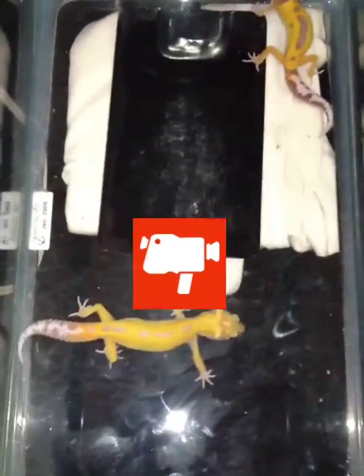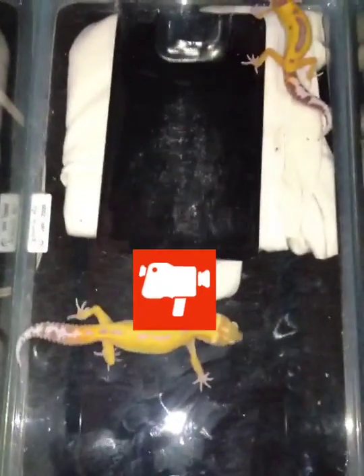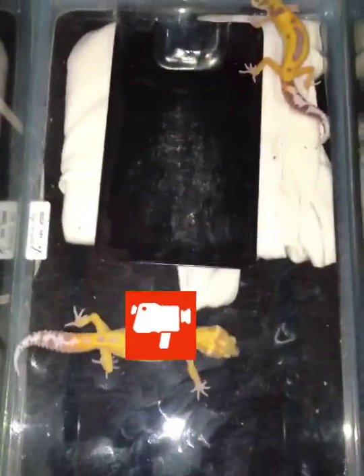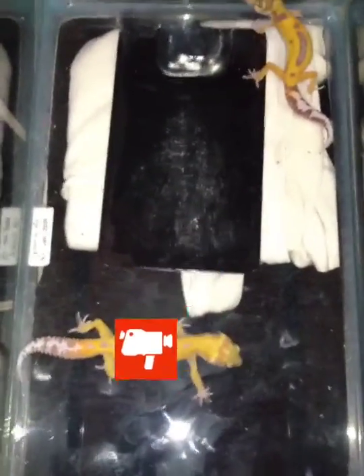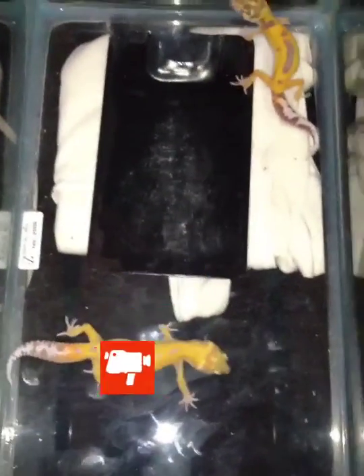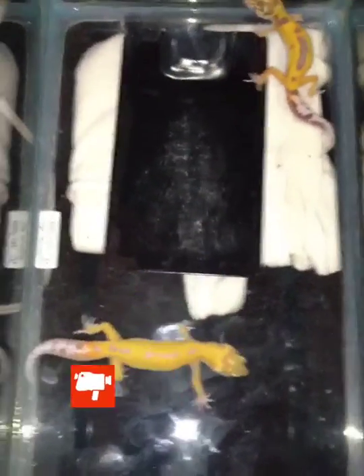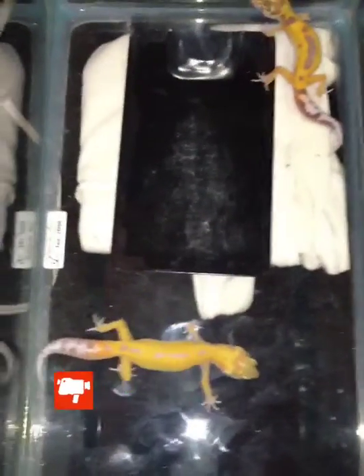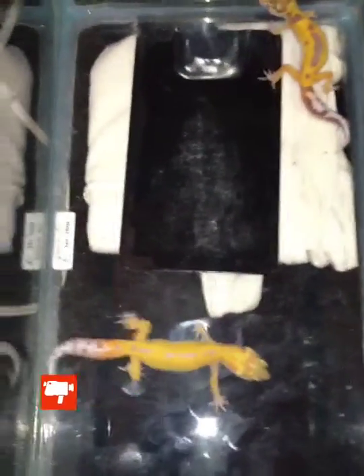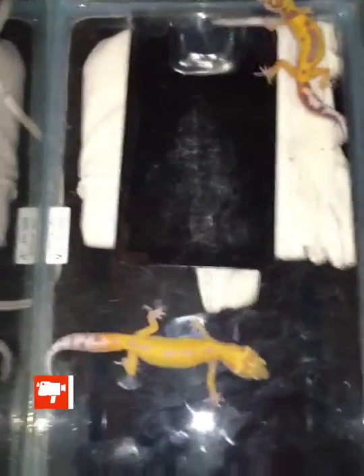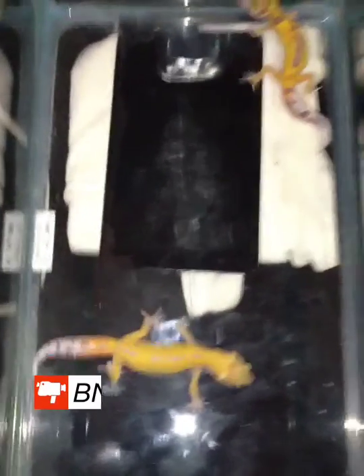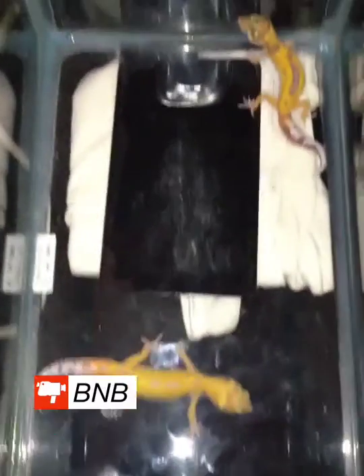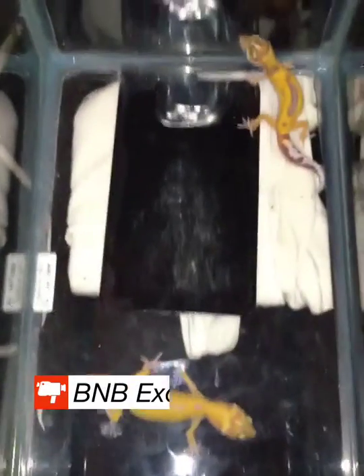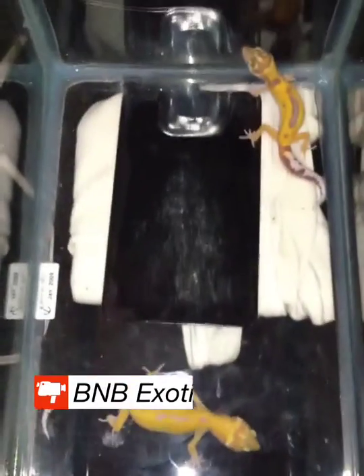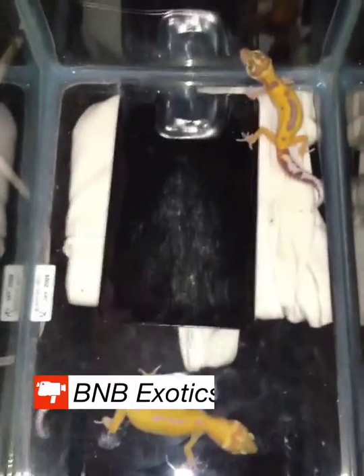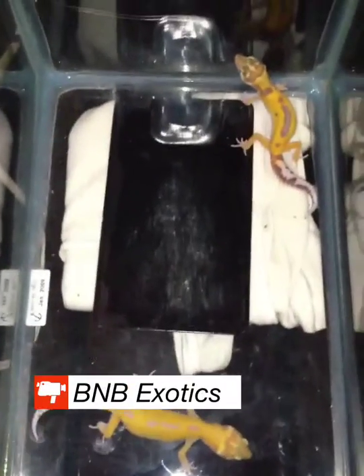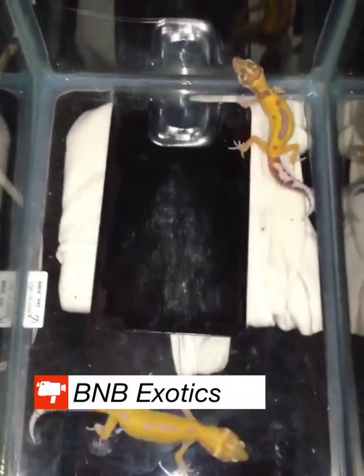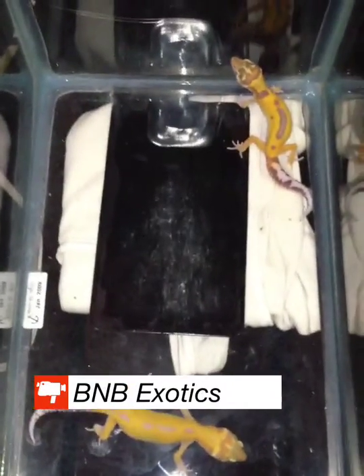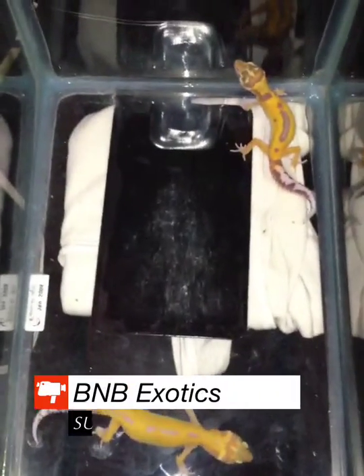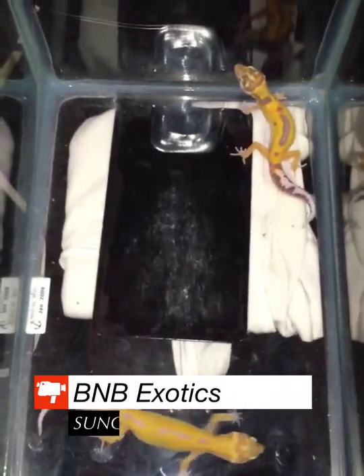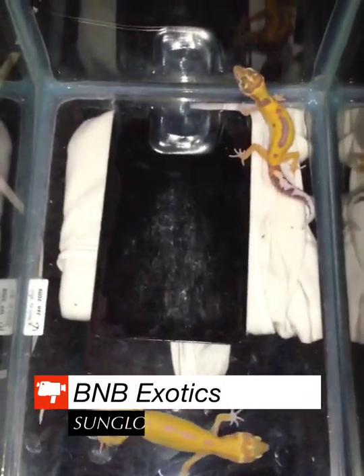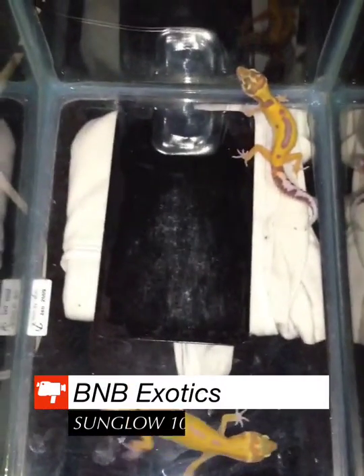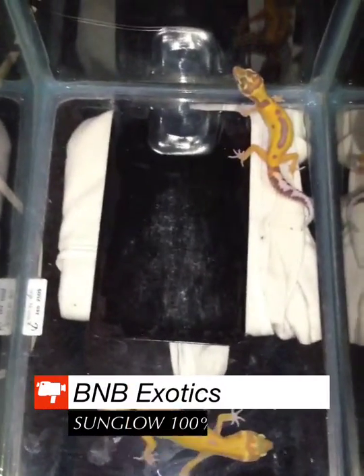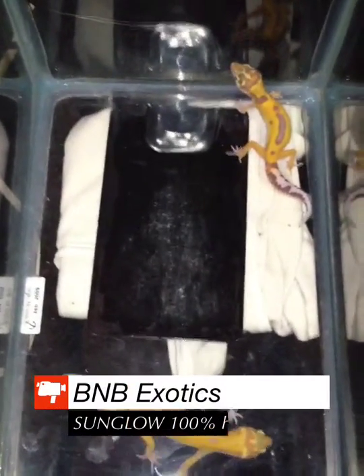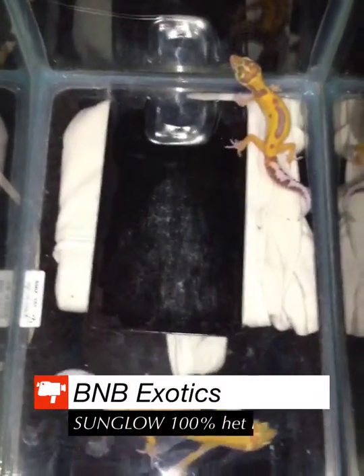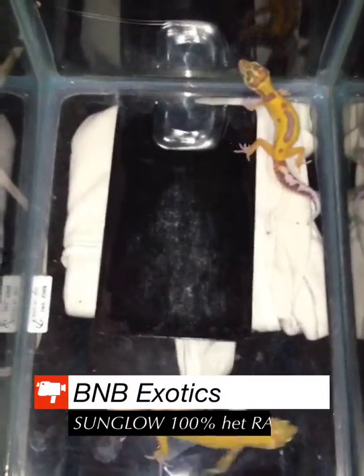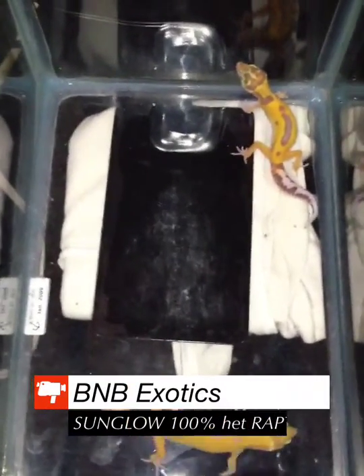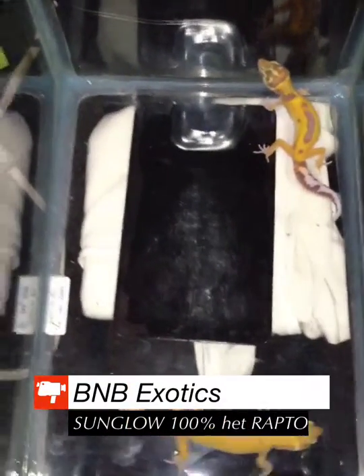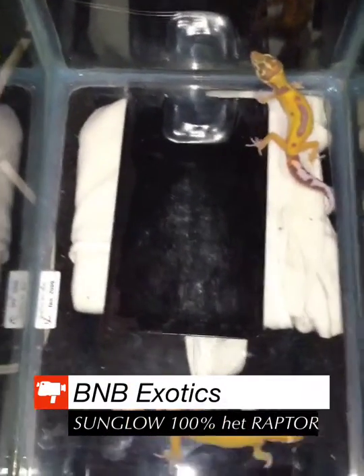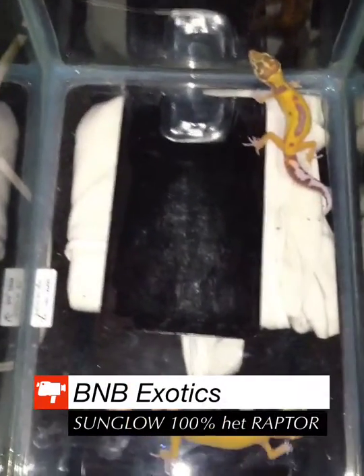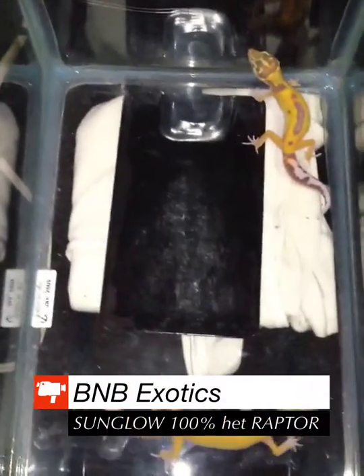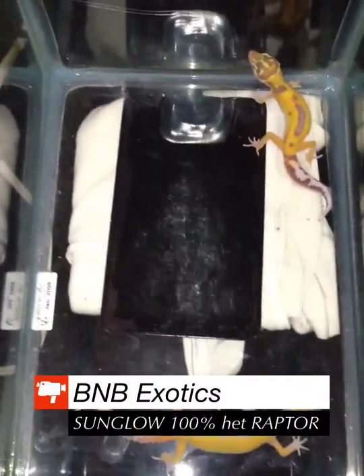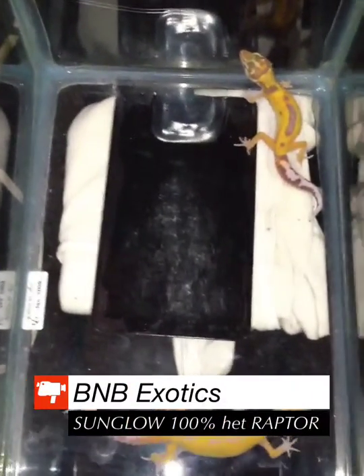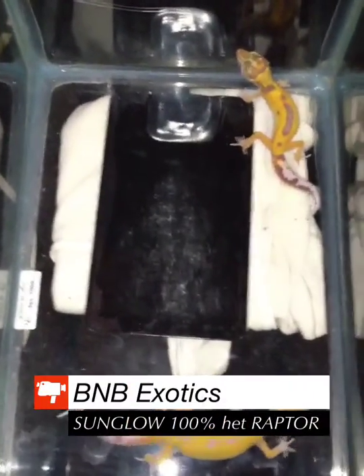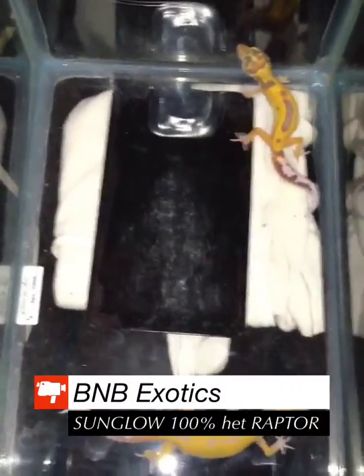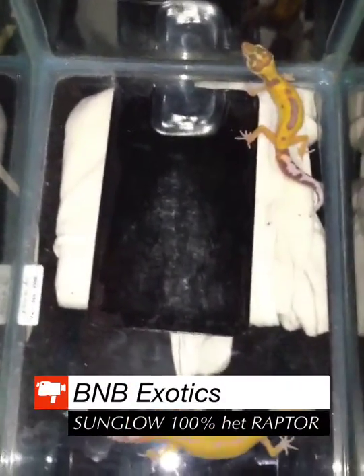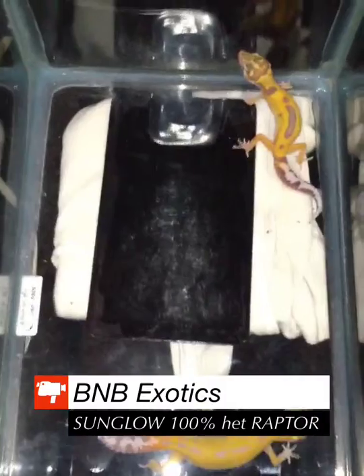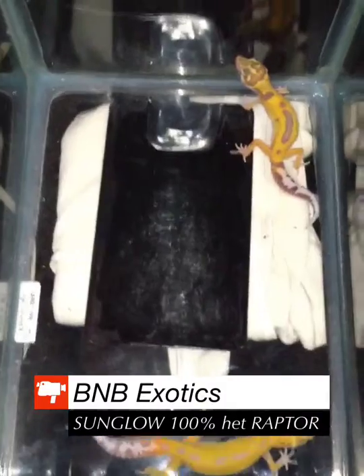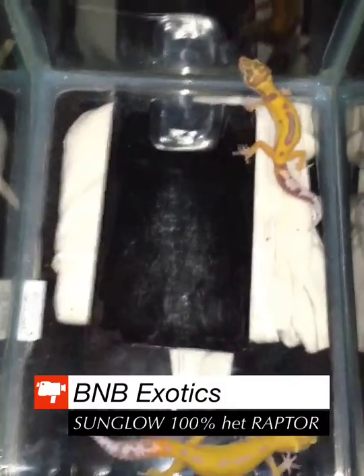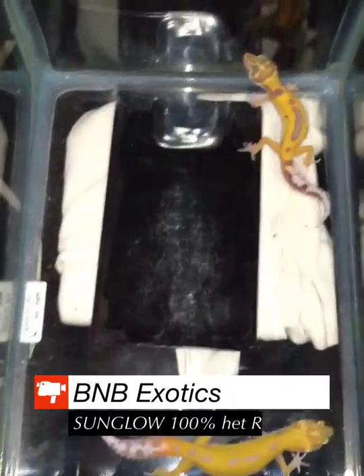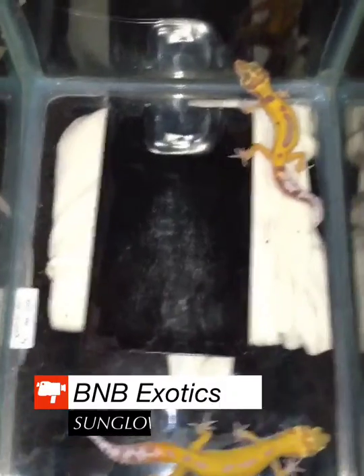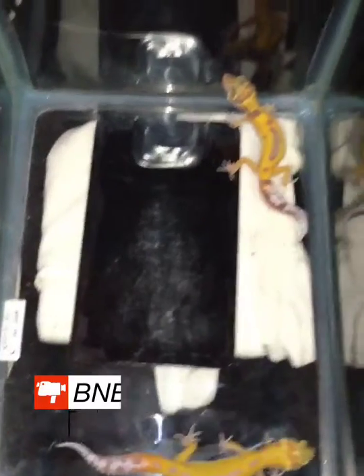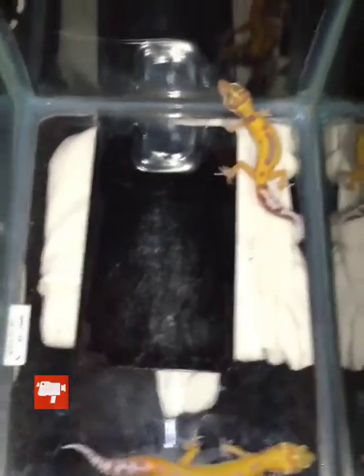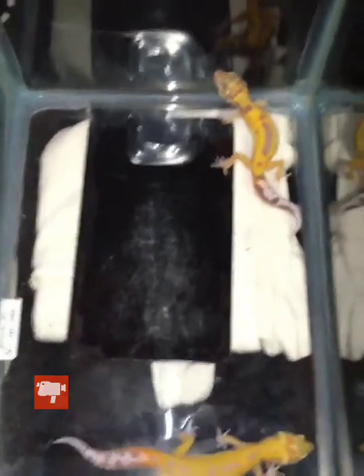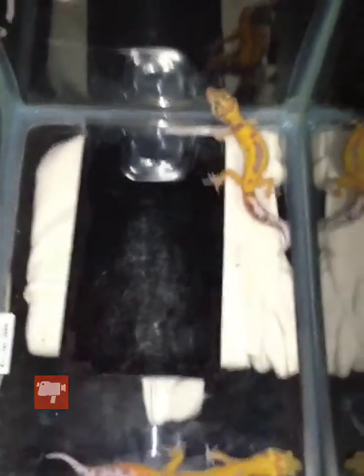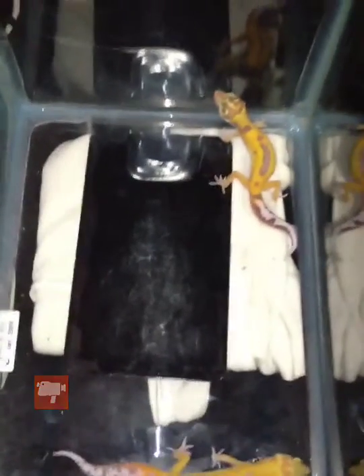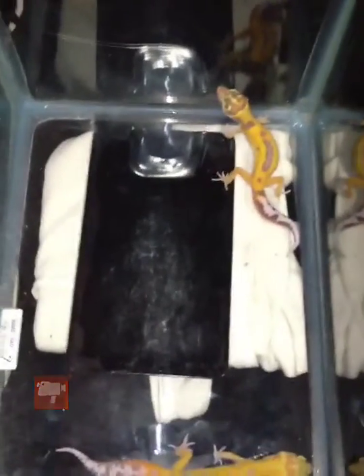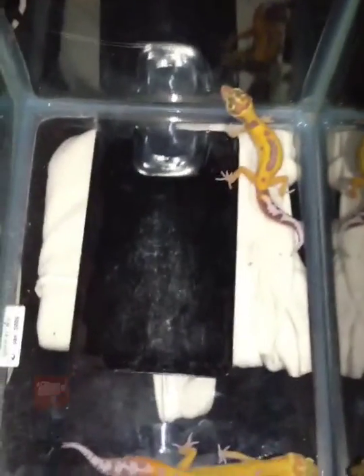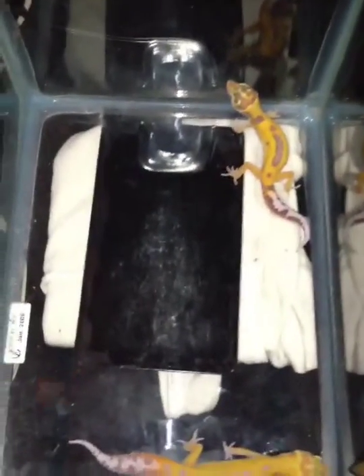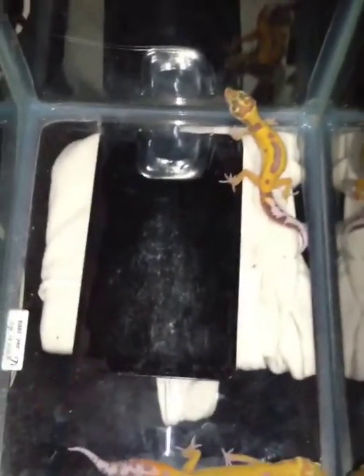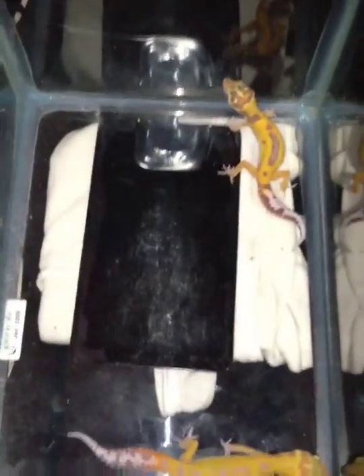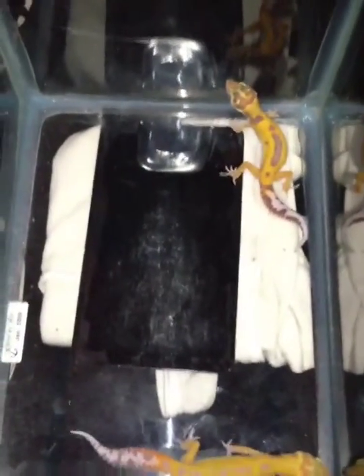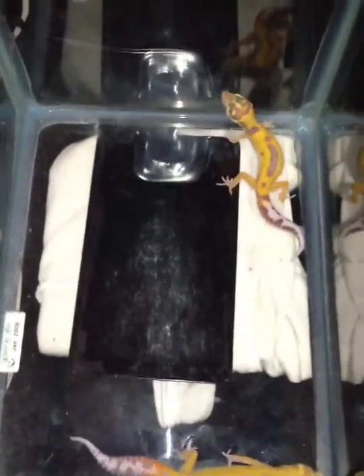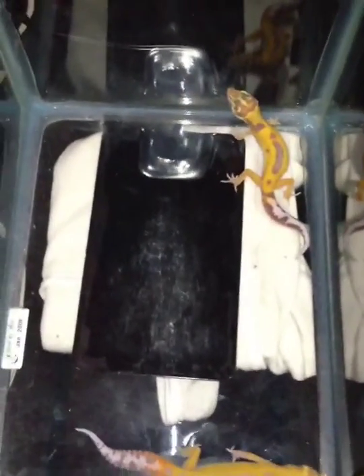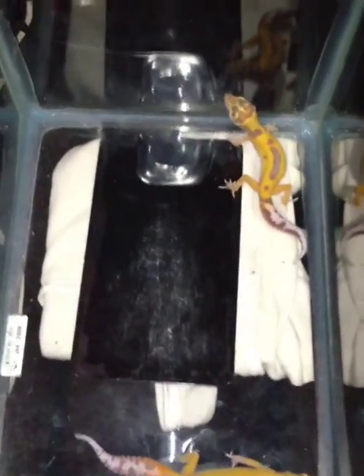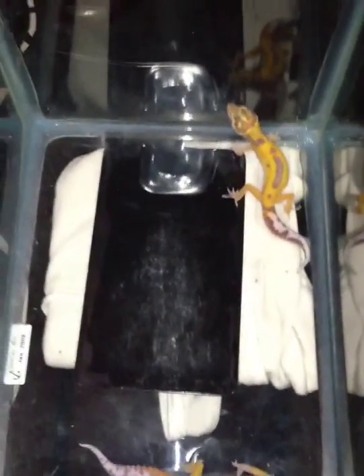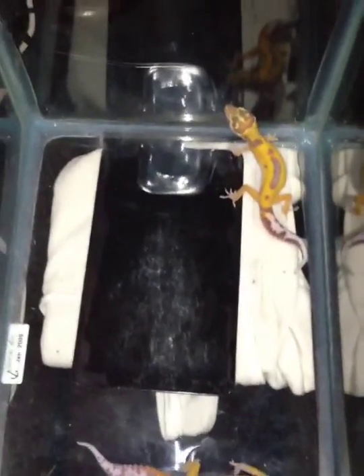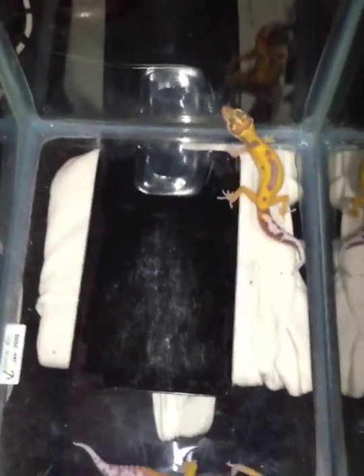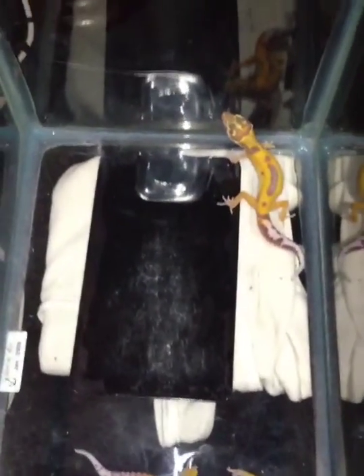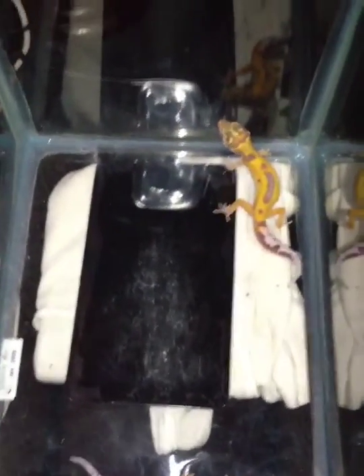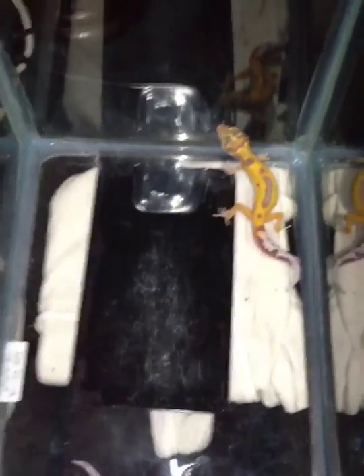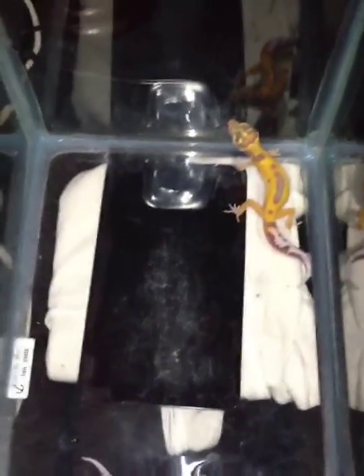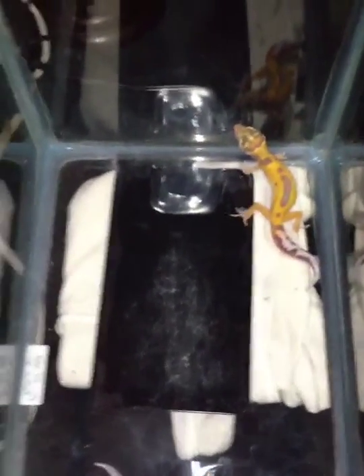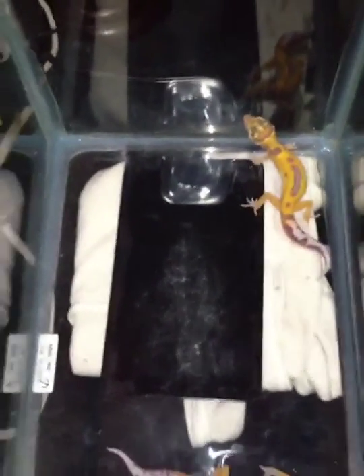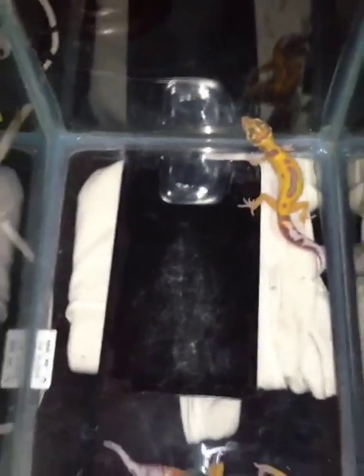I was cleaning them and I thought, why not shoot a video and show them these cool sunglows.